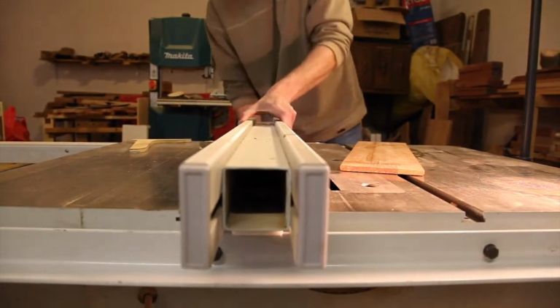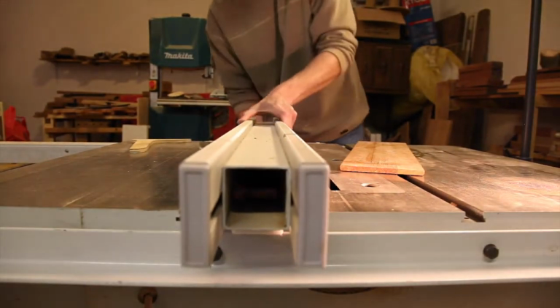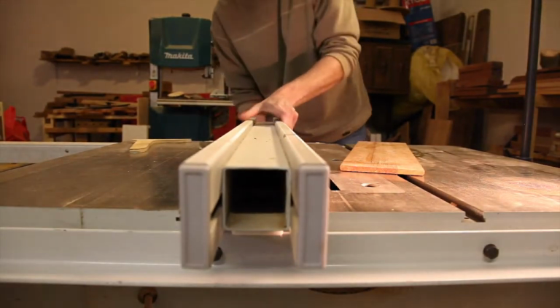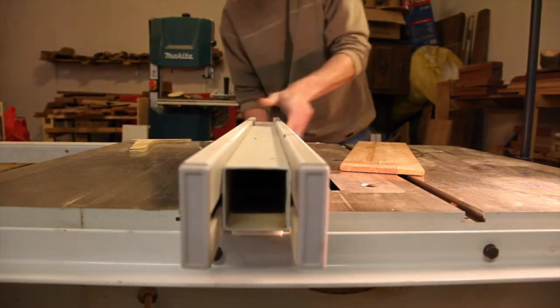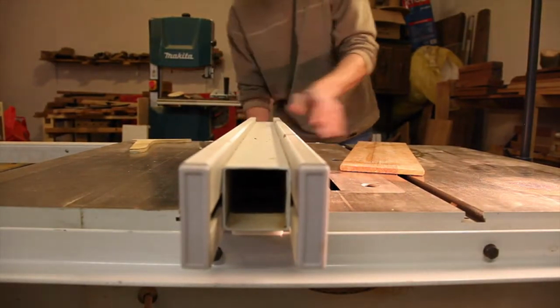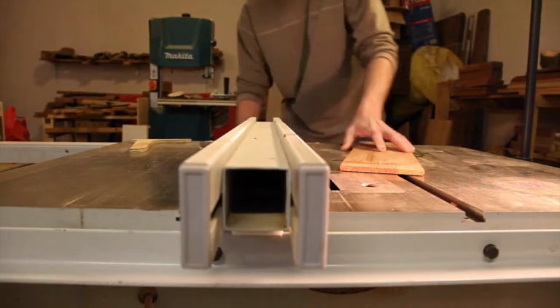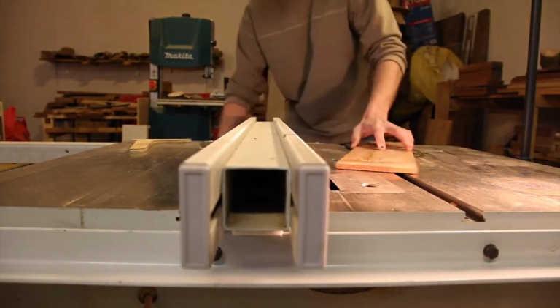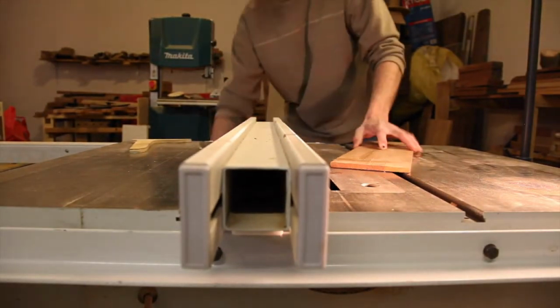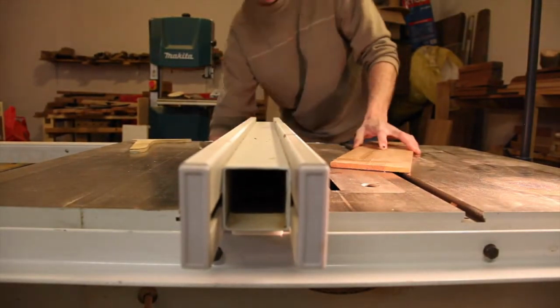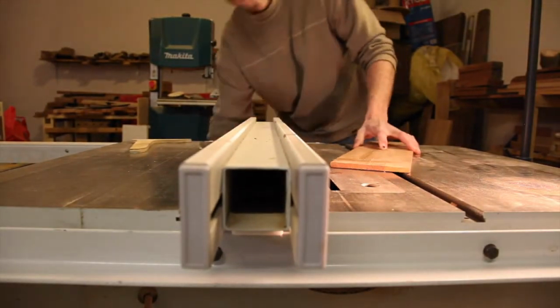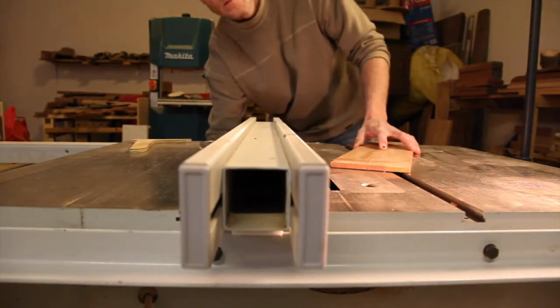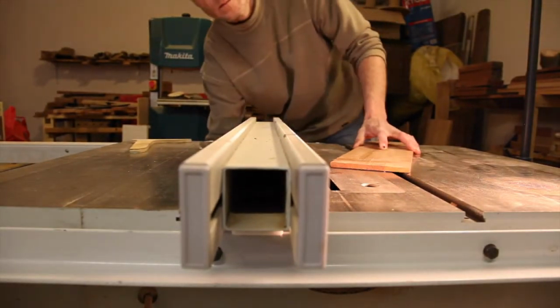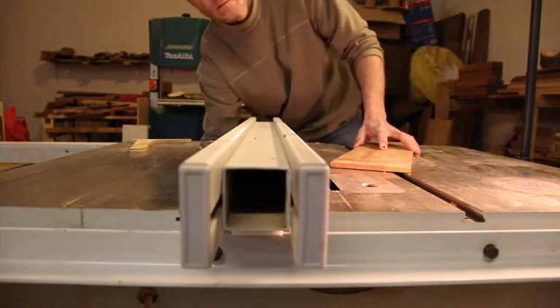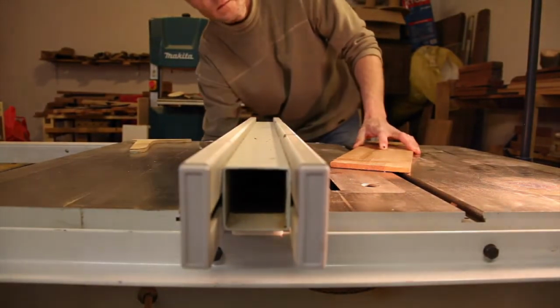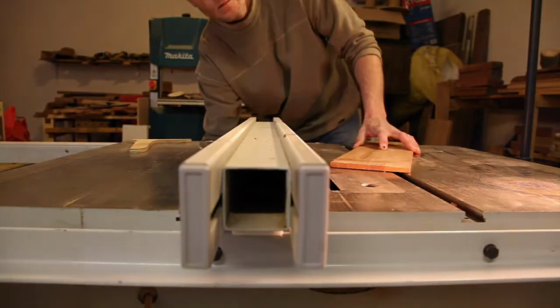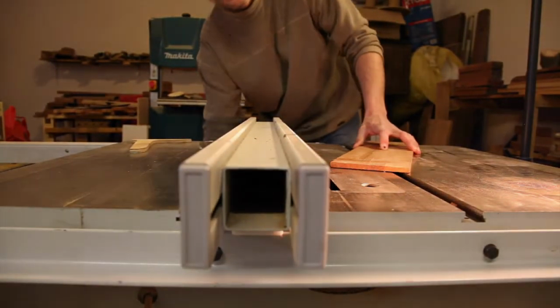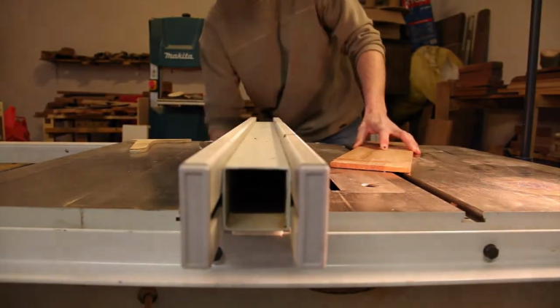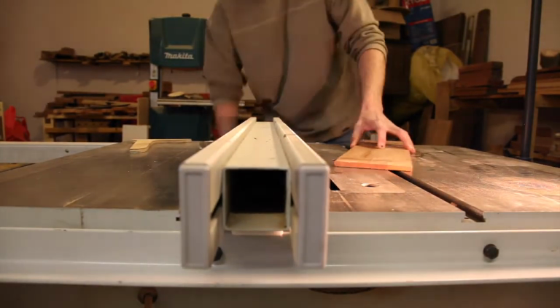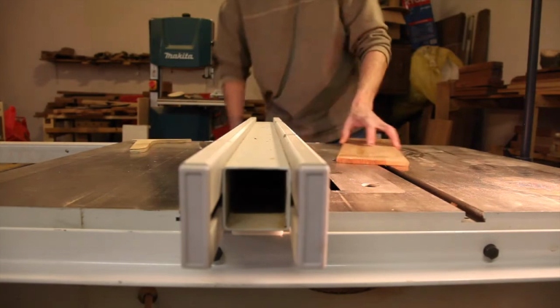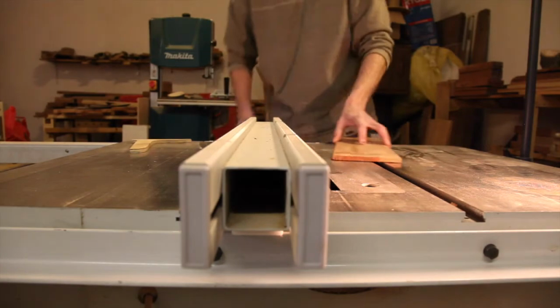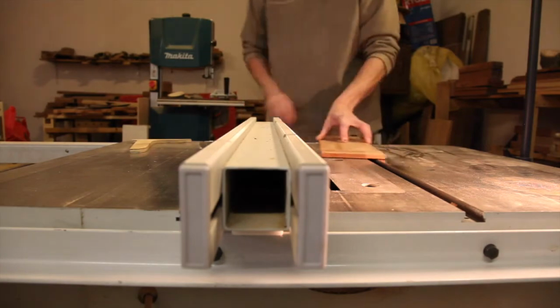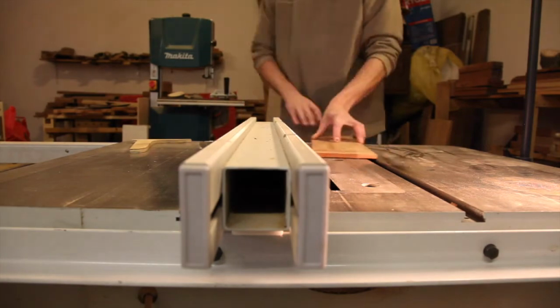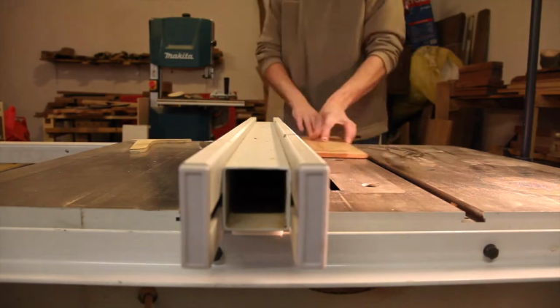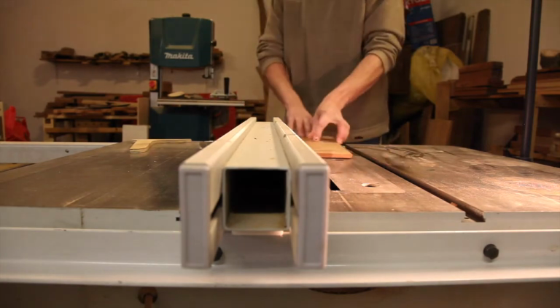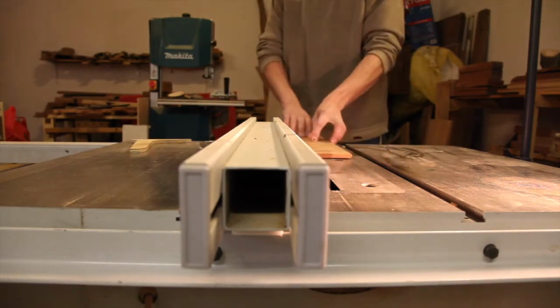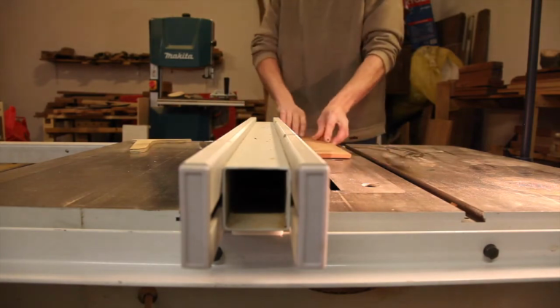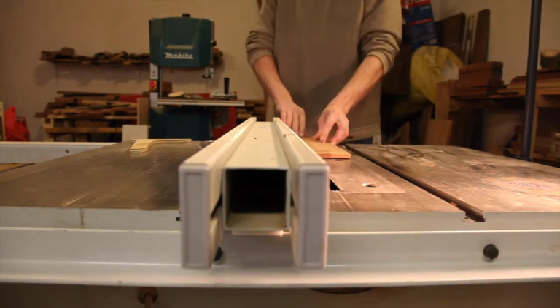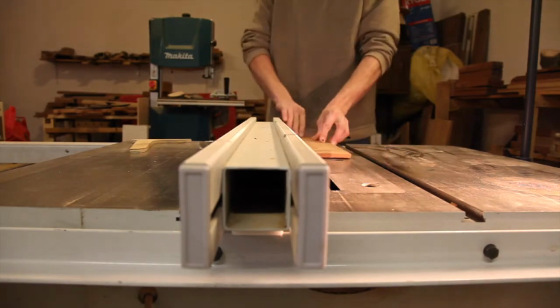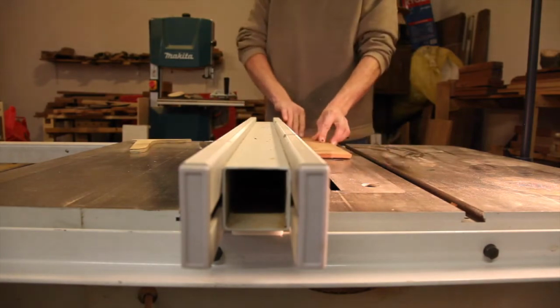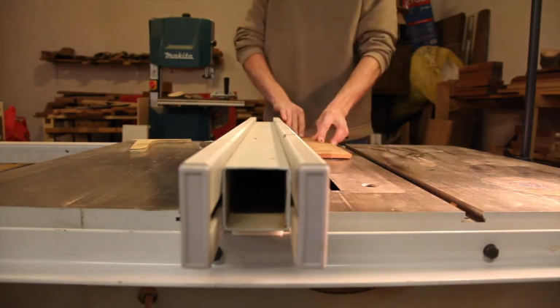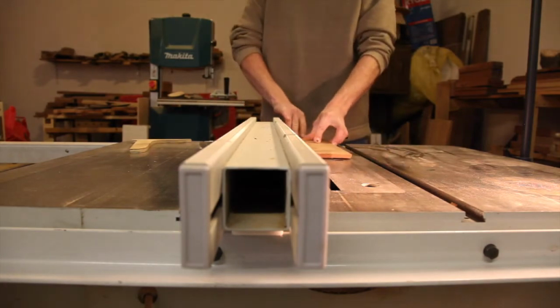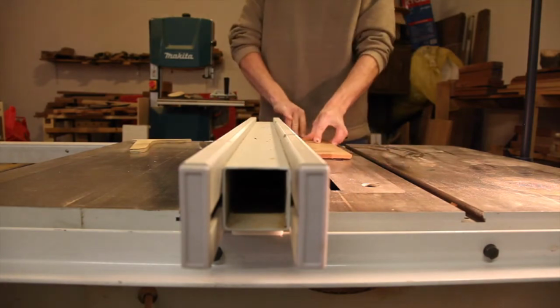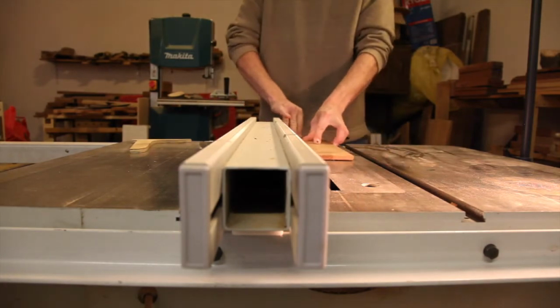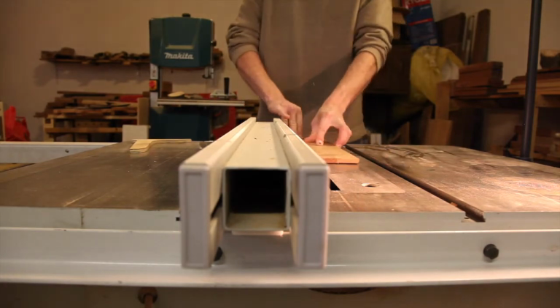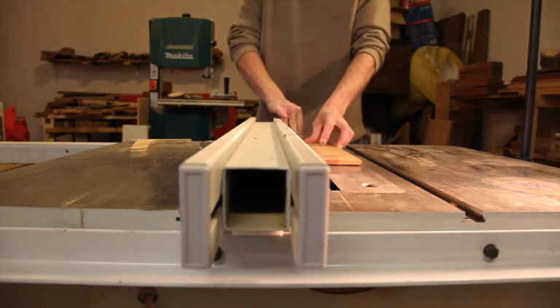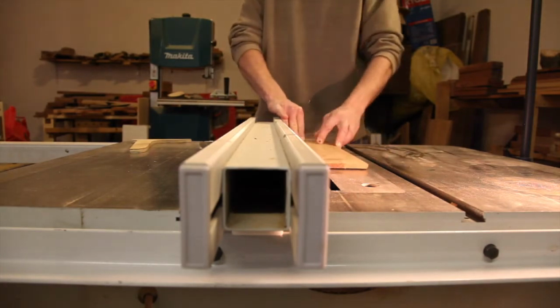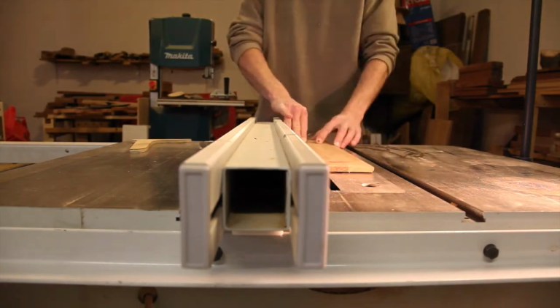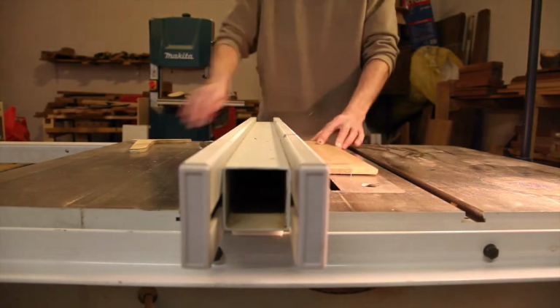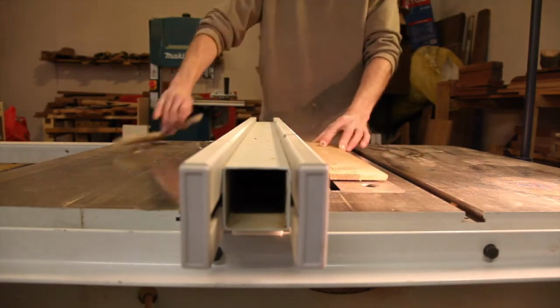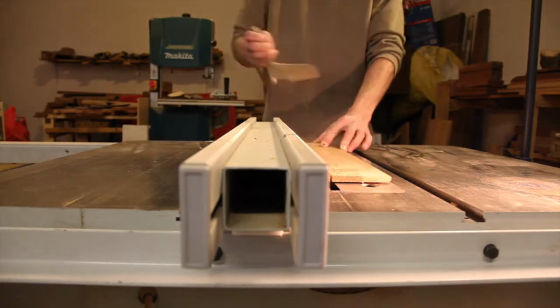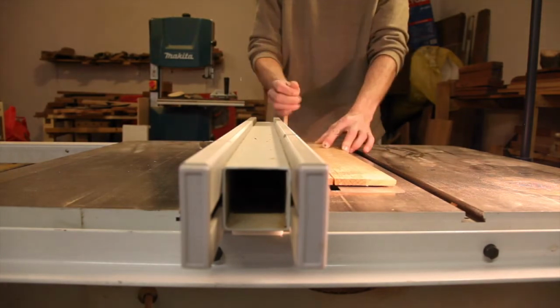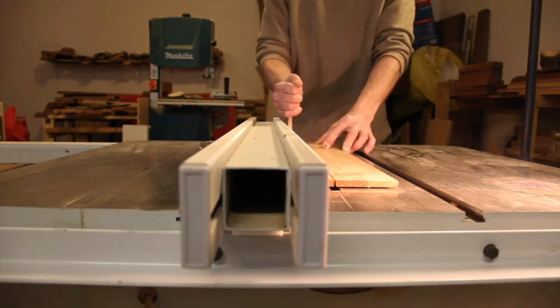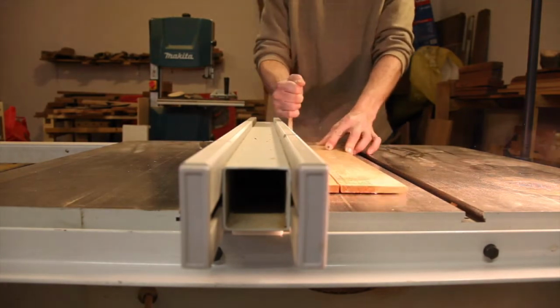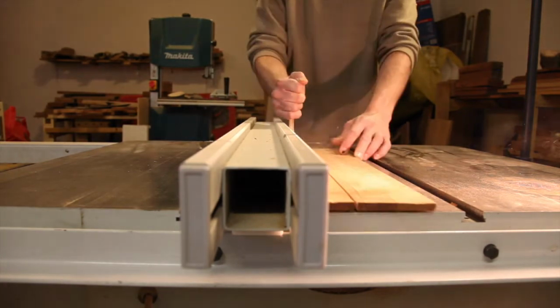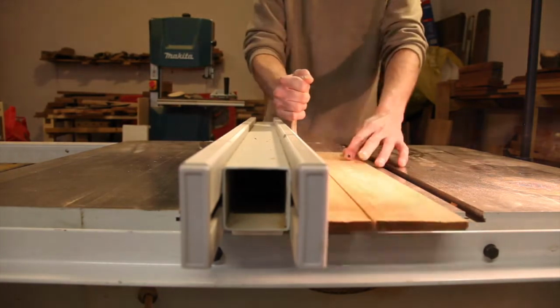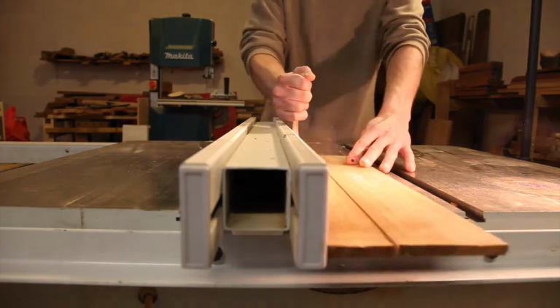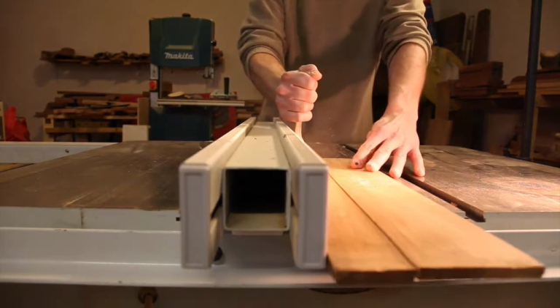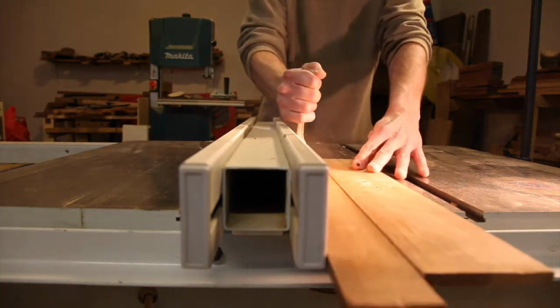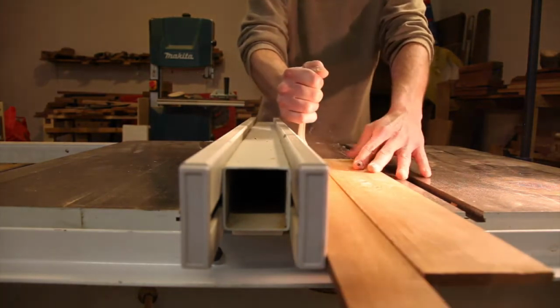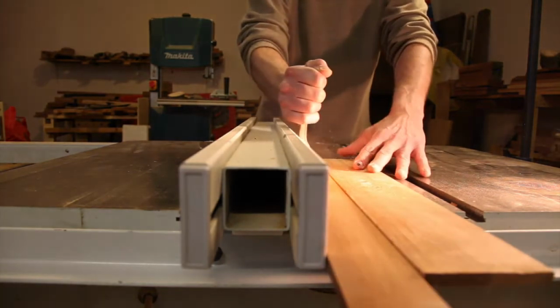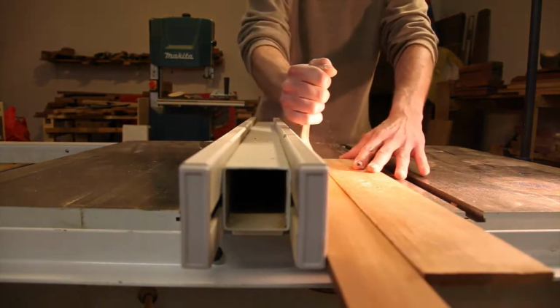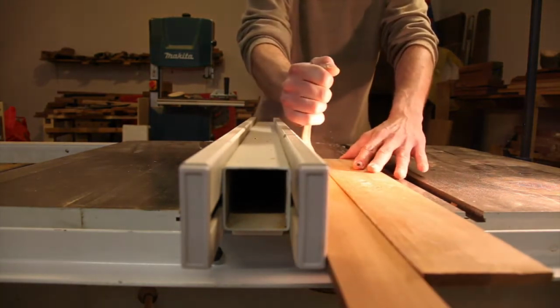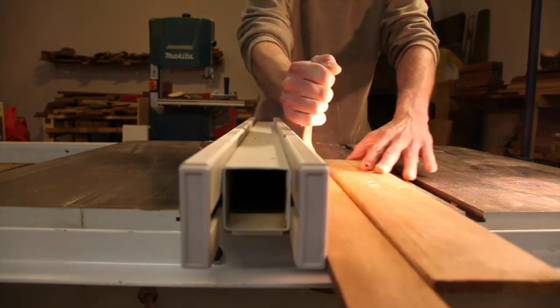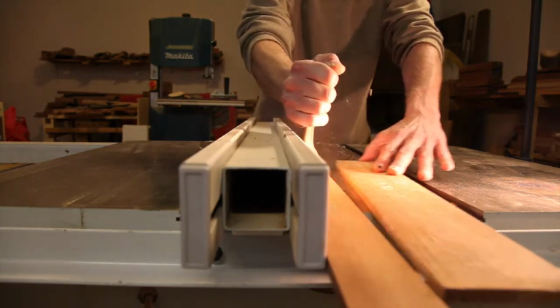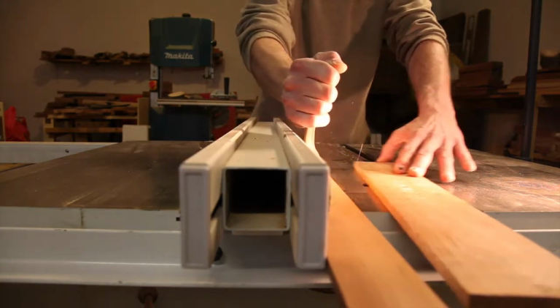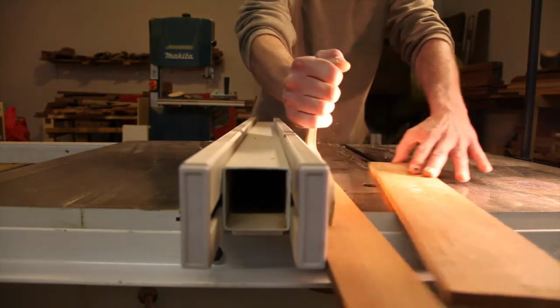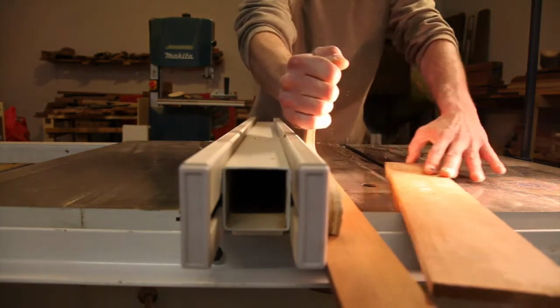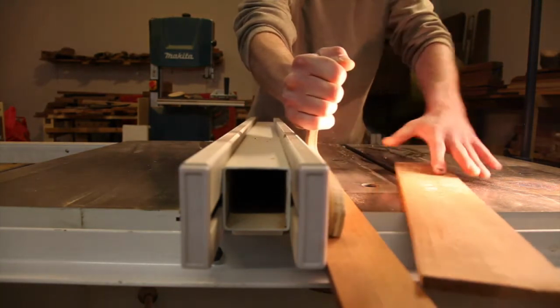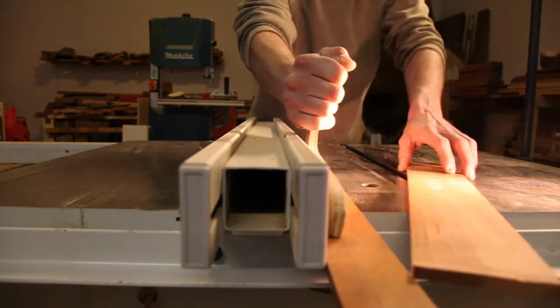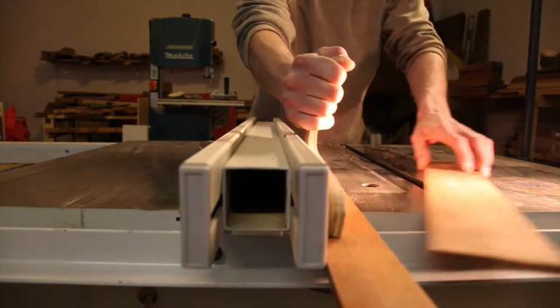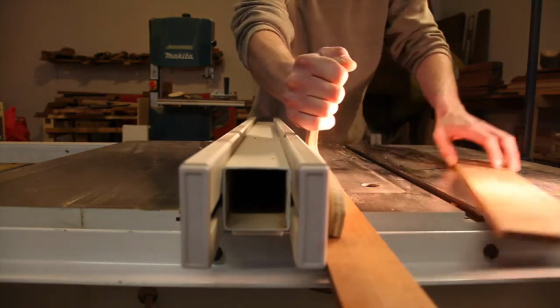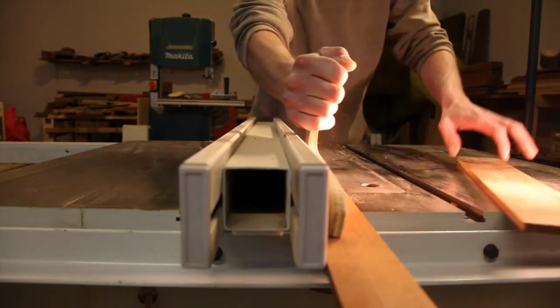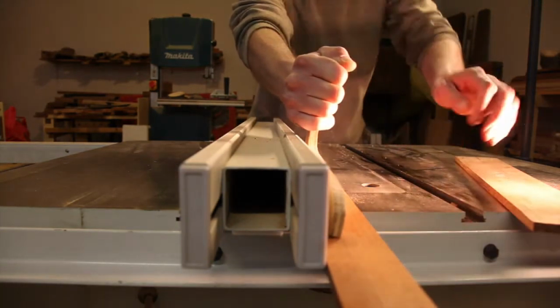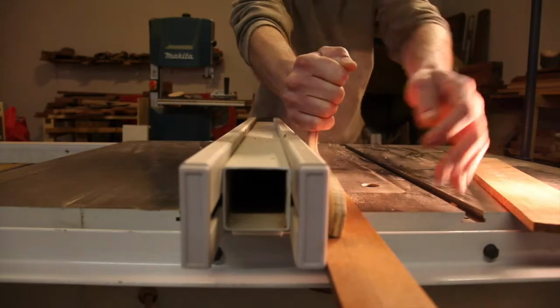I looked around for different sizes of T-bevels and I must say, looking back, I should have probably made this one a little bit narrower.